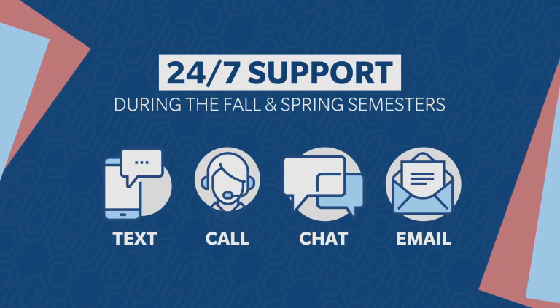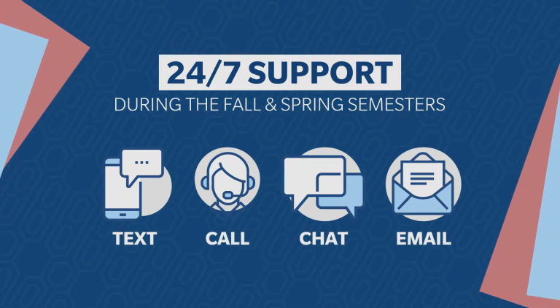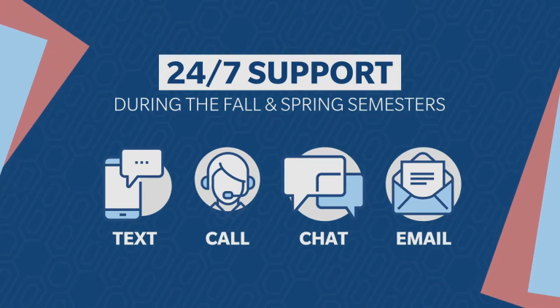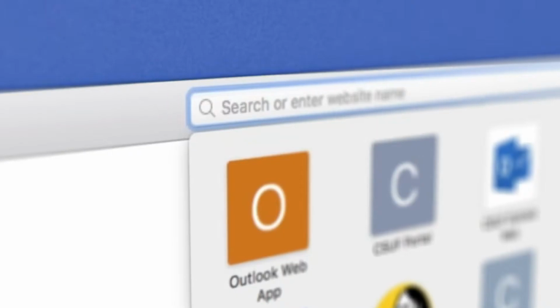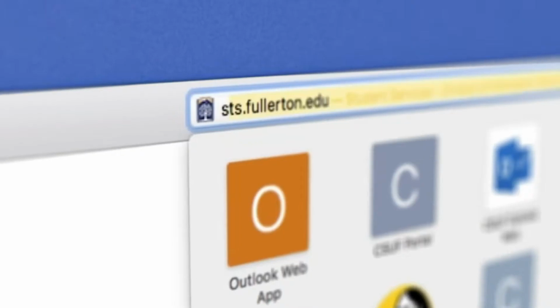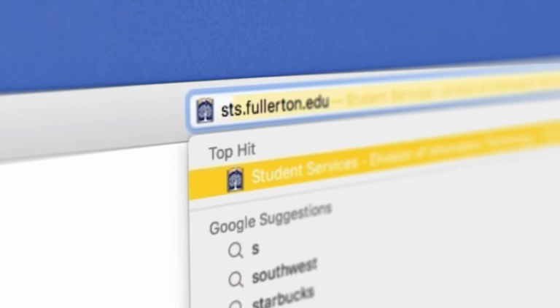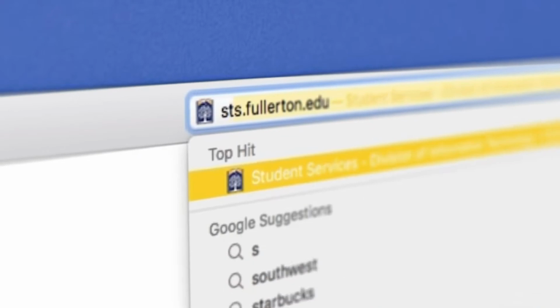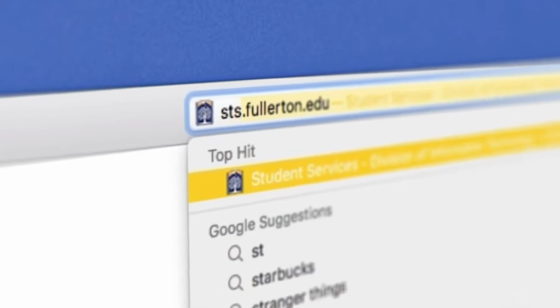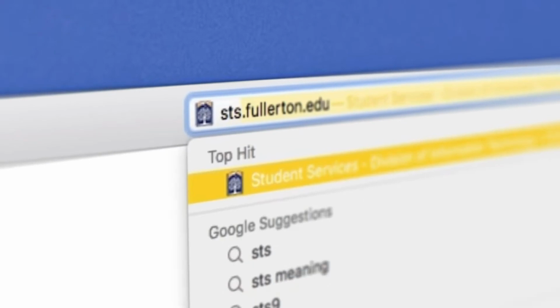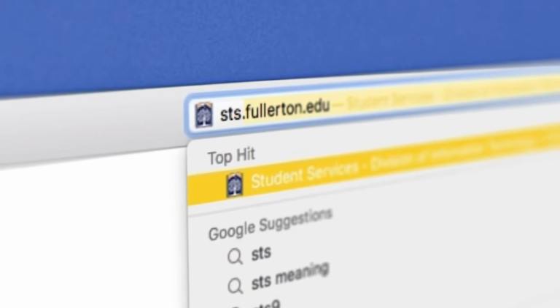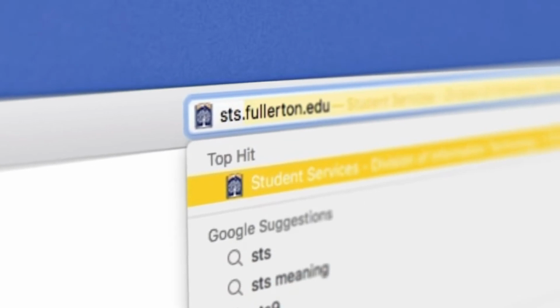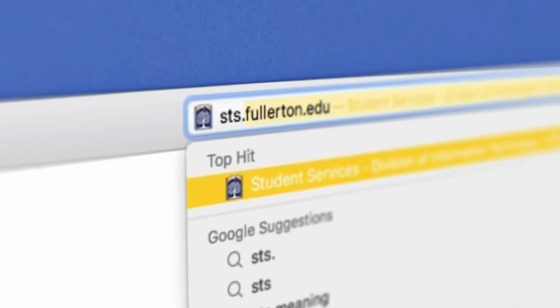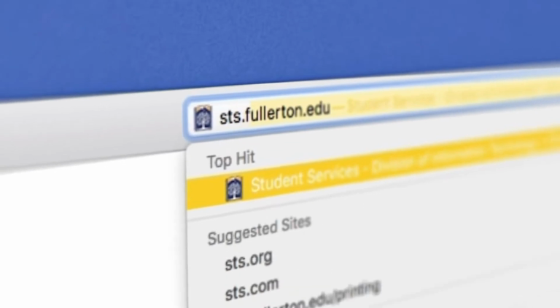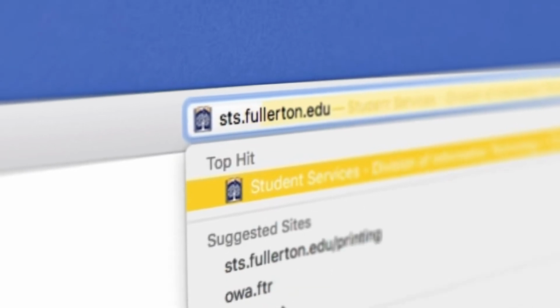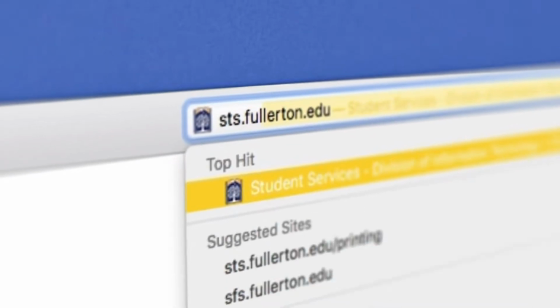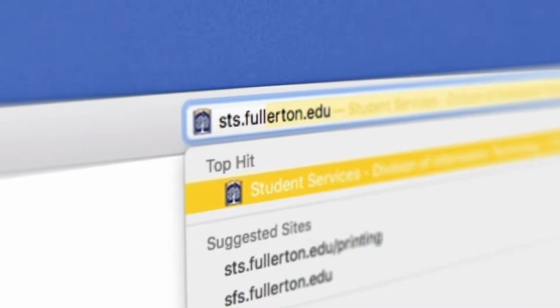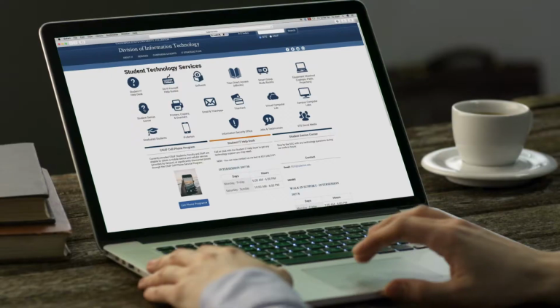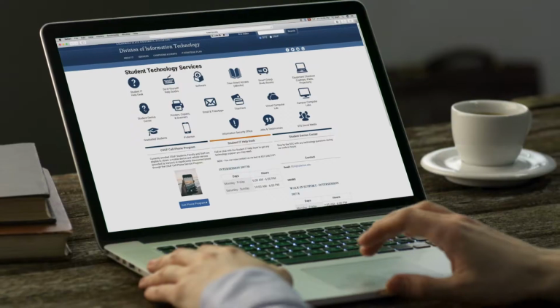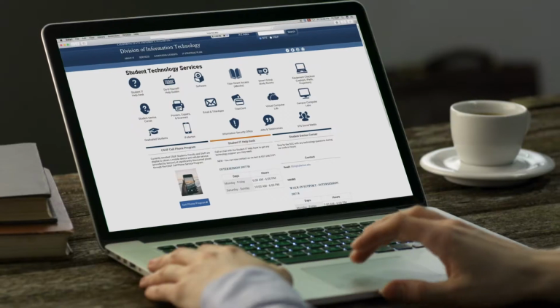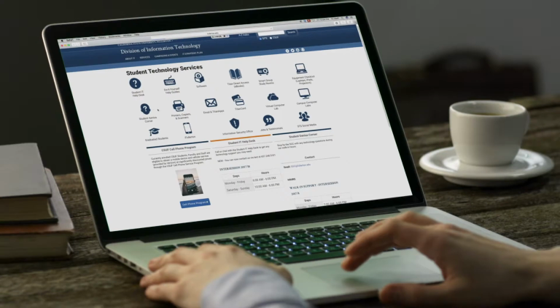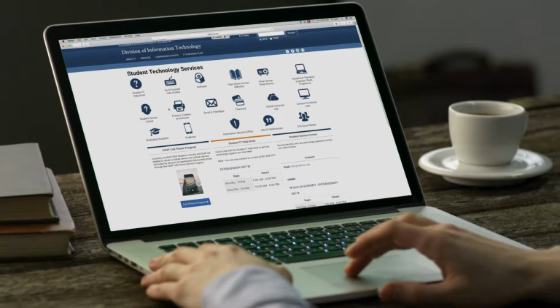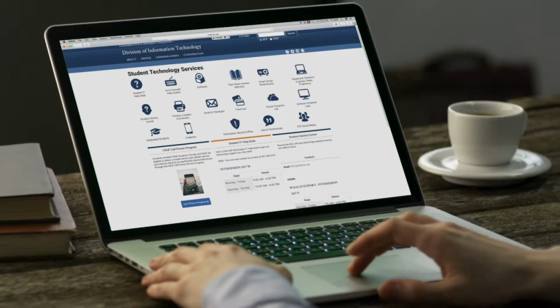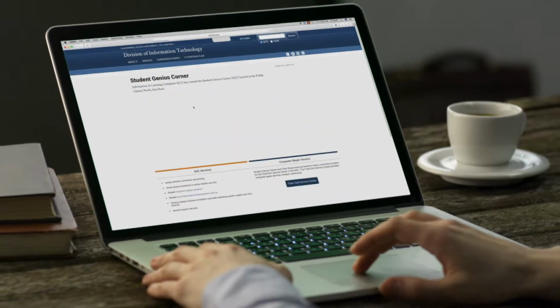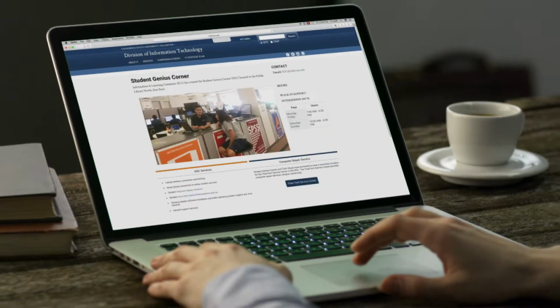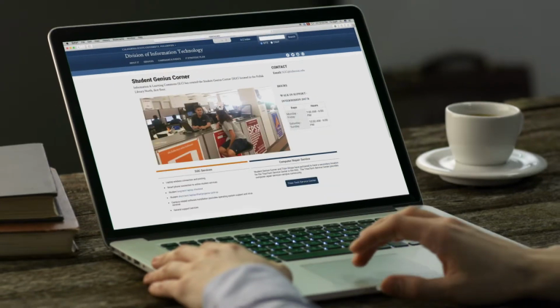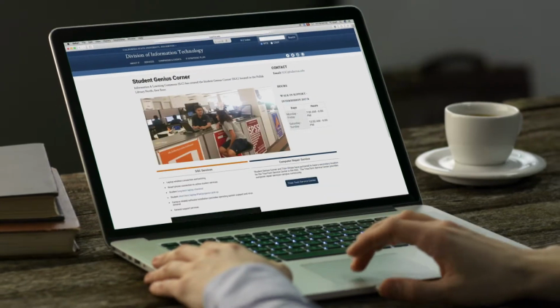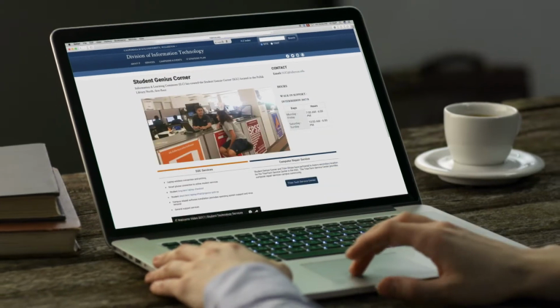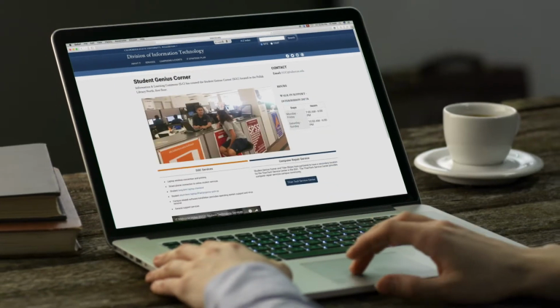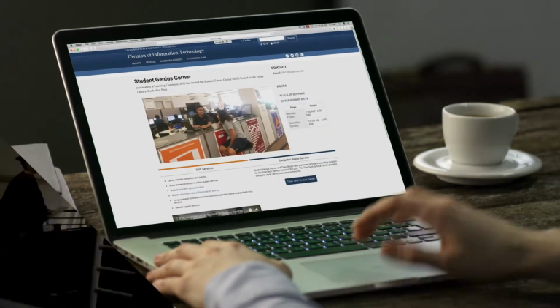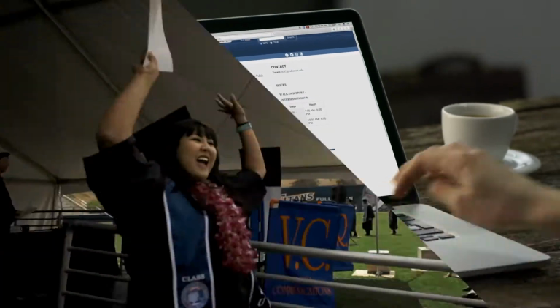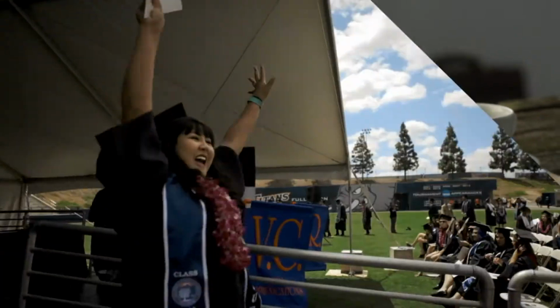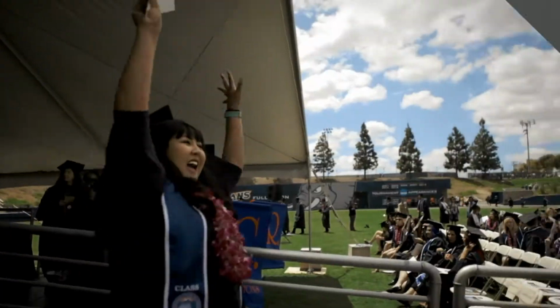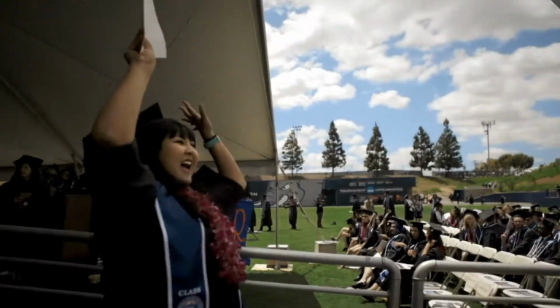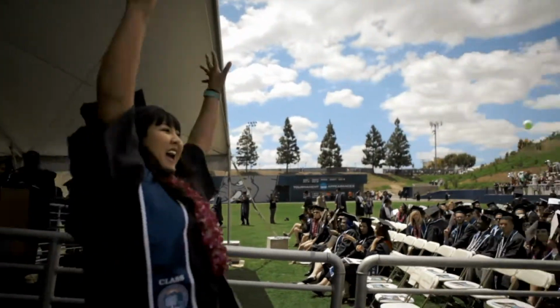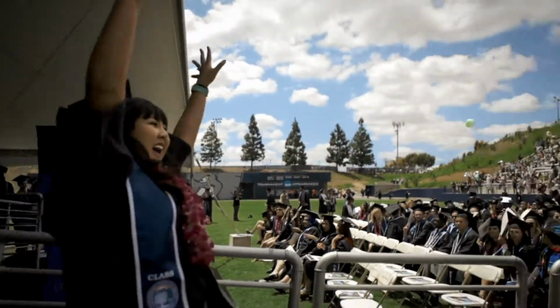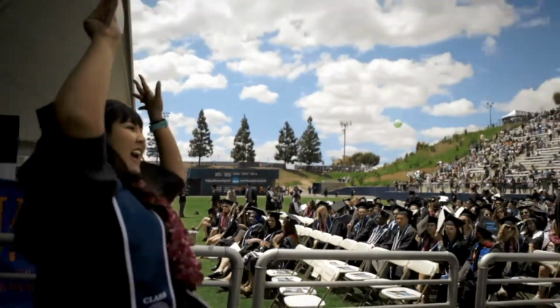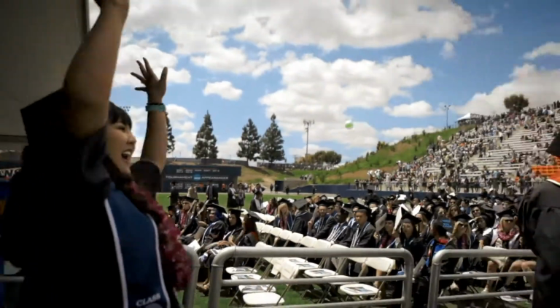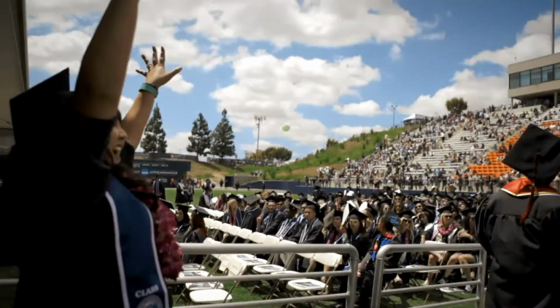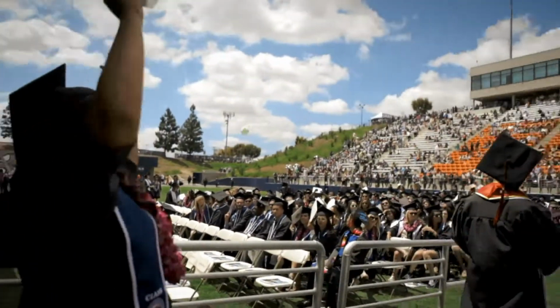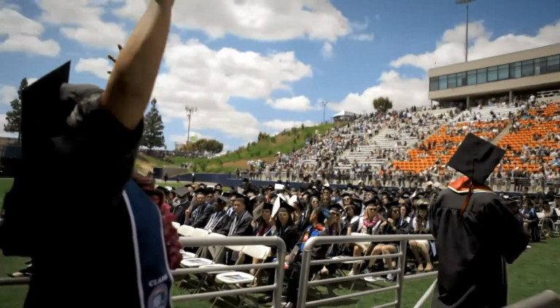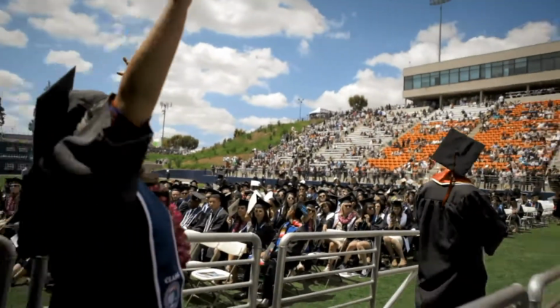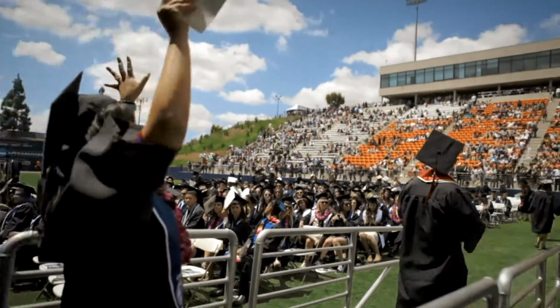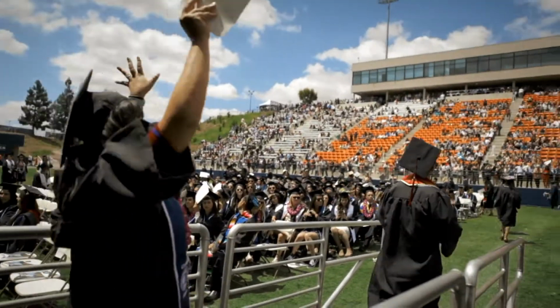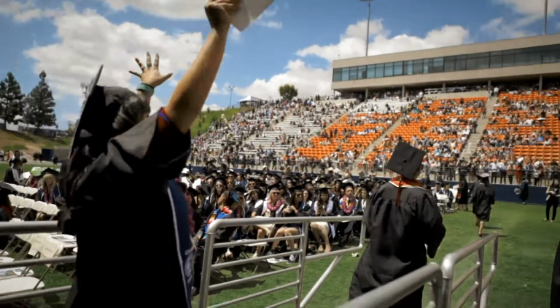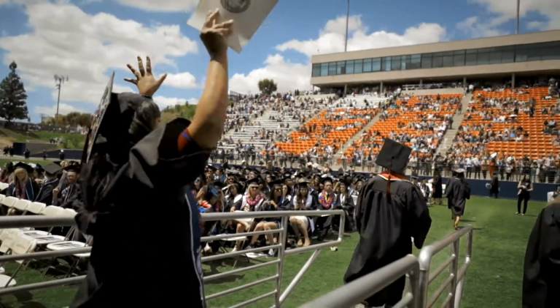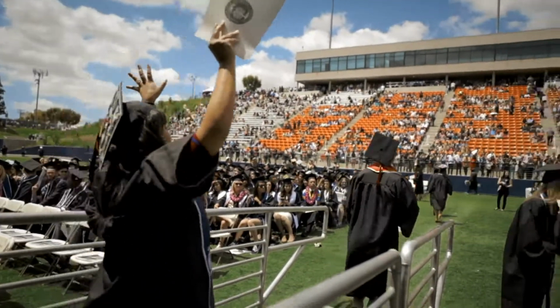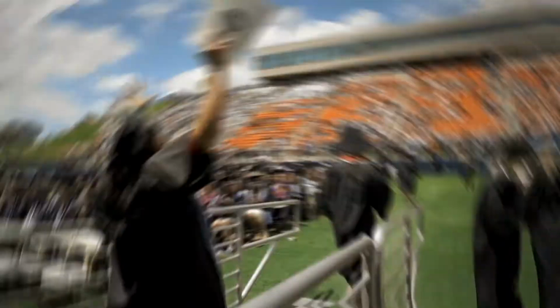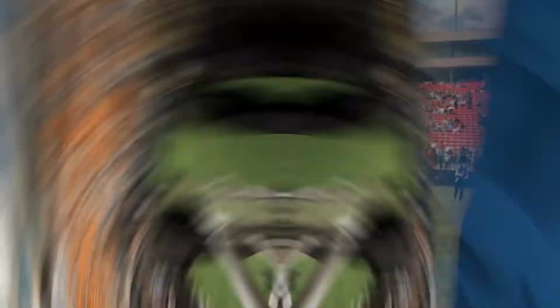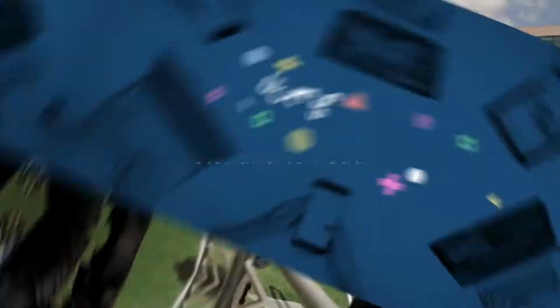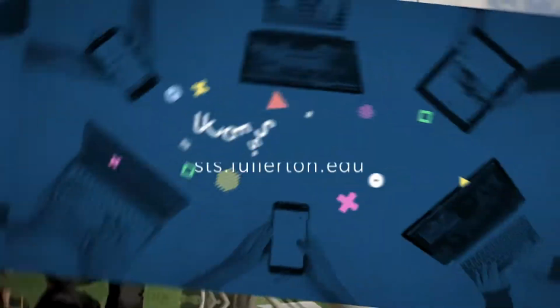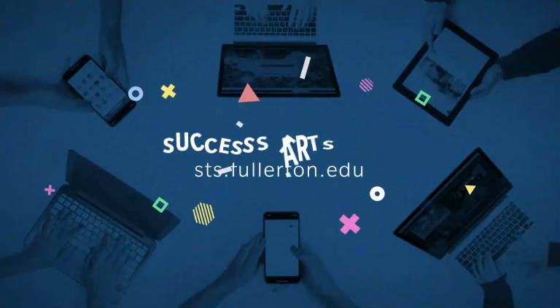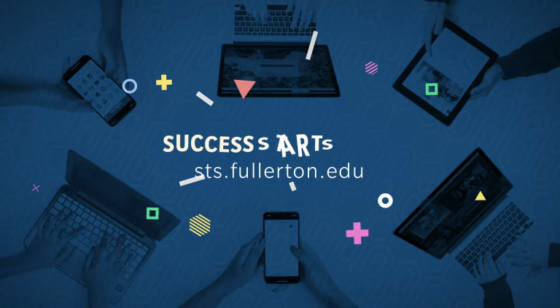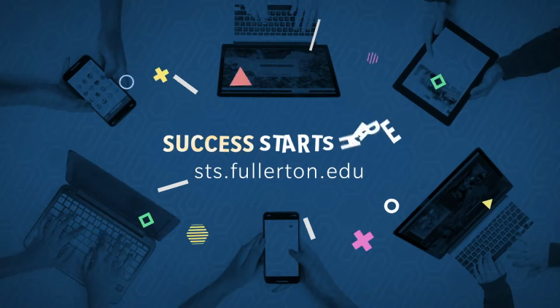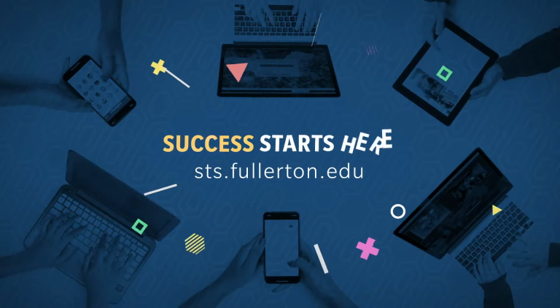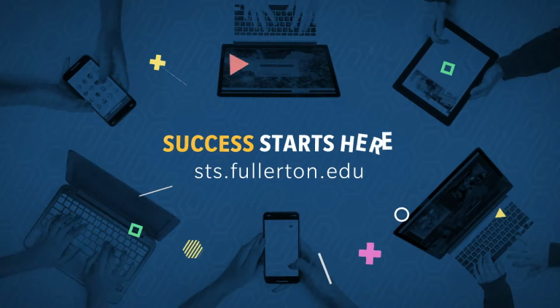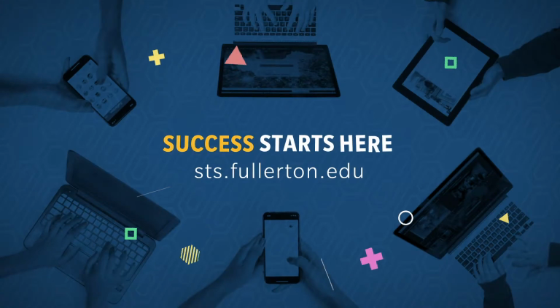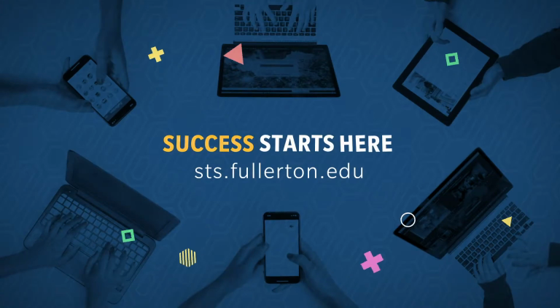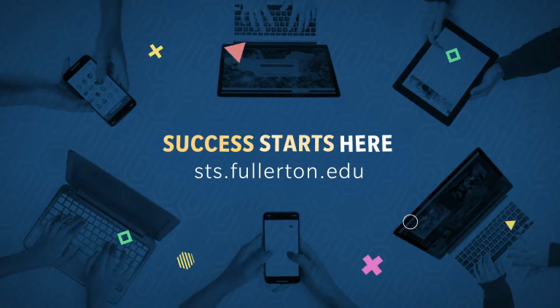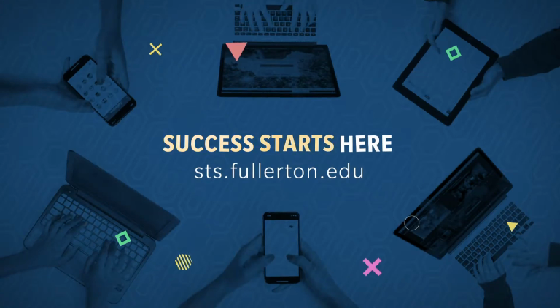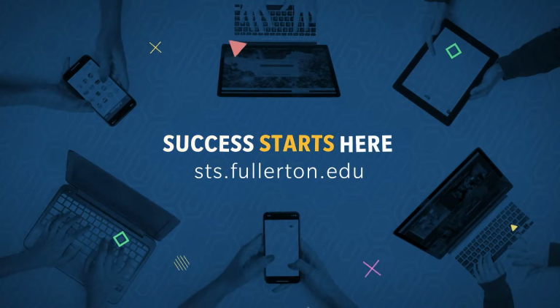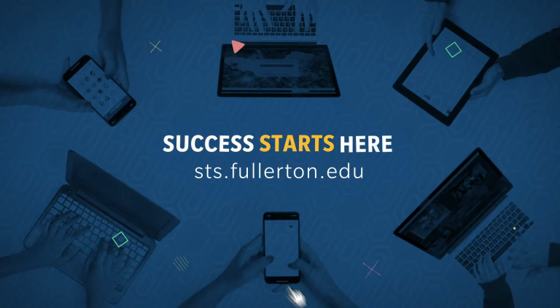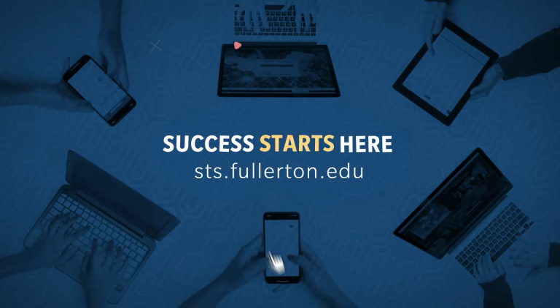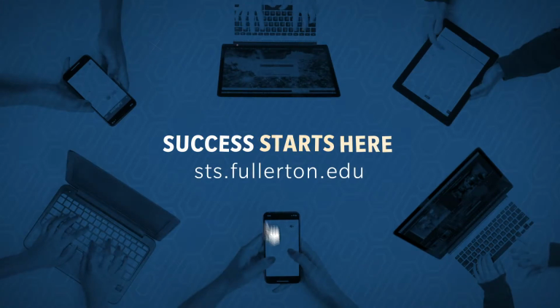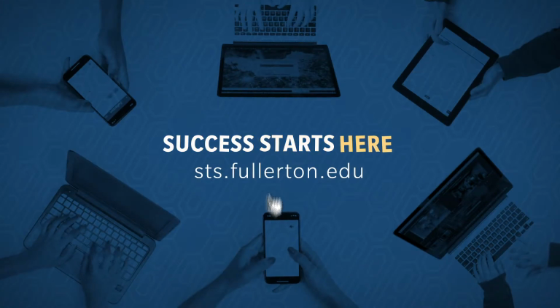For more, visit sts.fullerton.edu. Student Technology Services — success starts here.